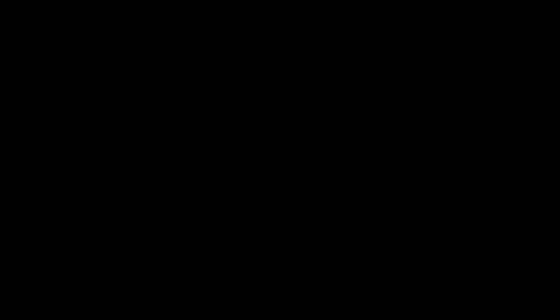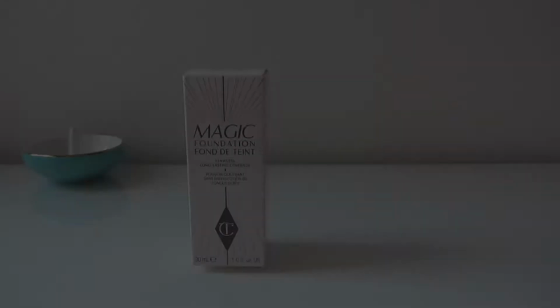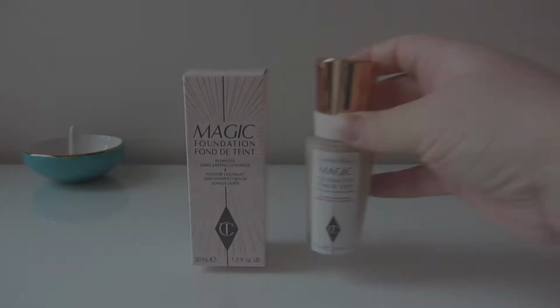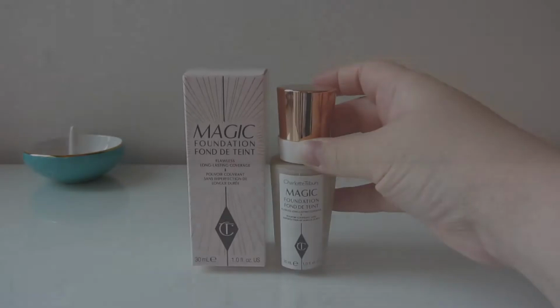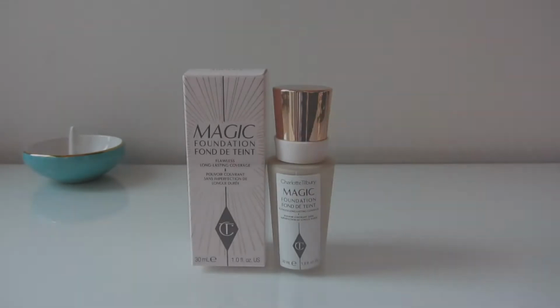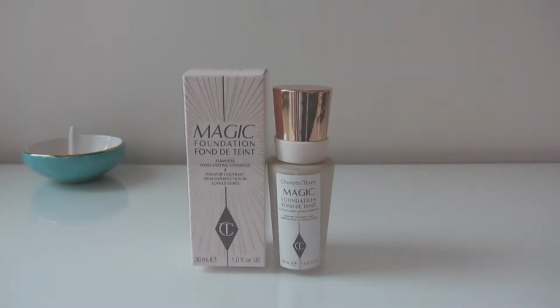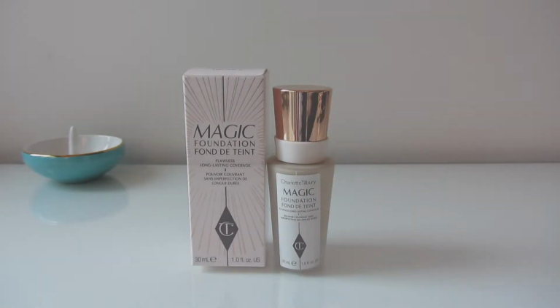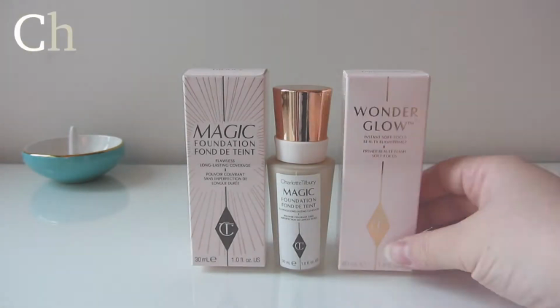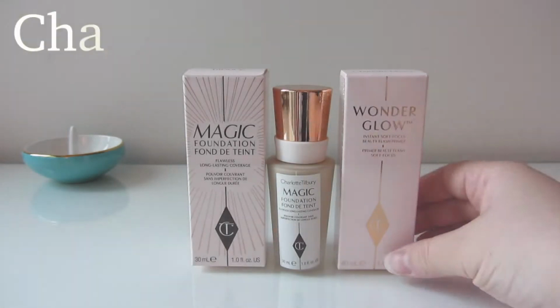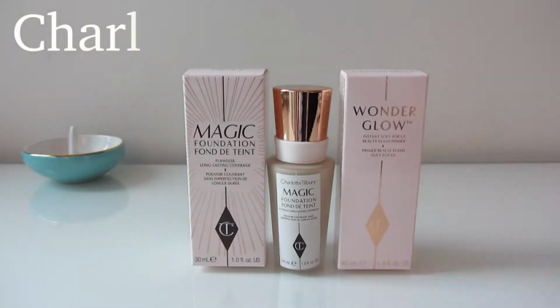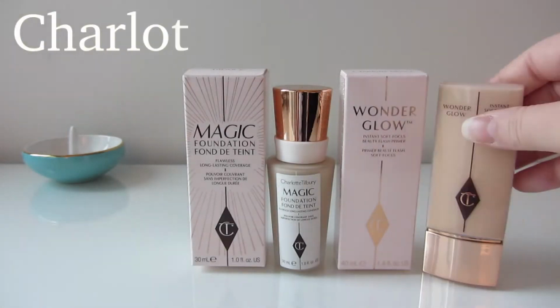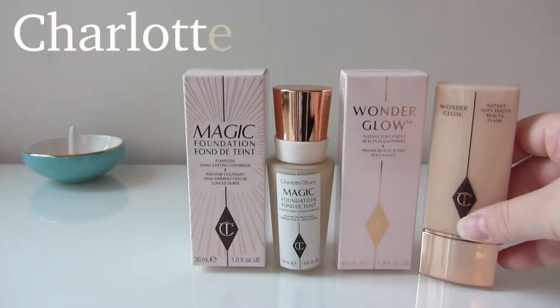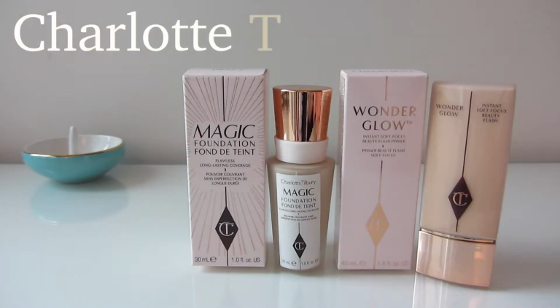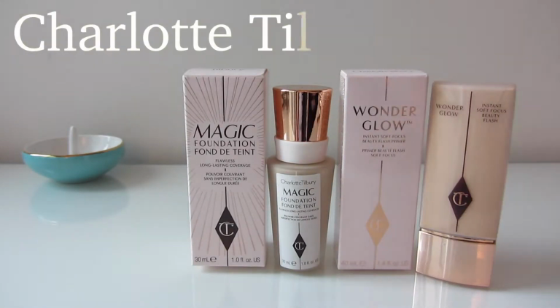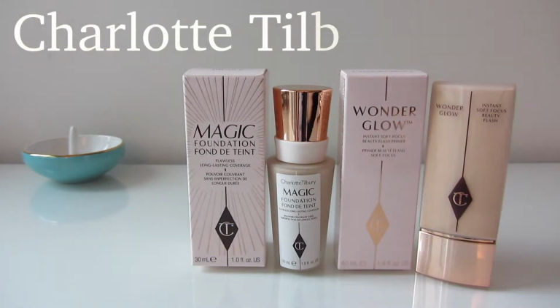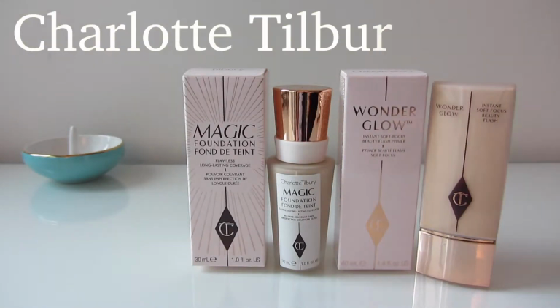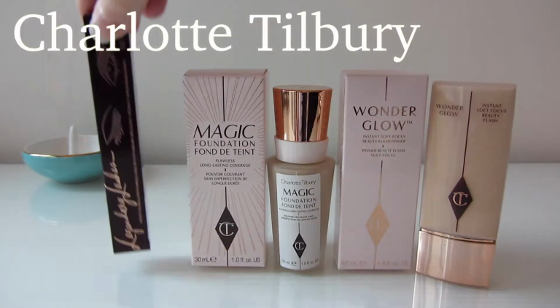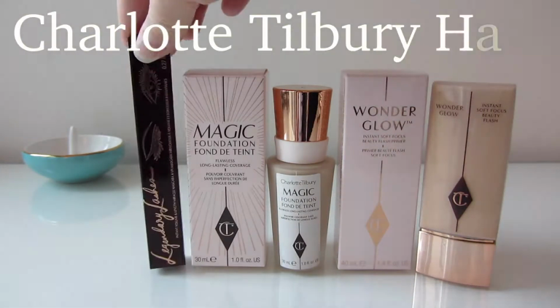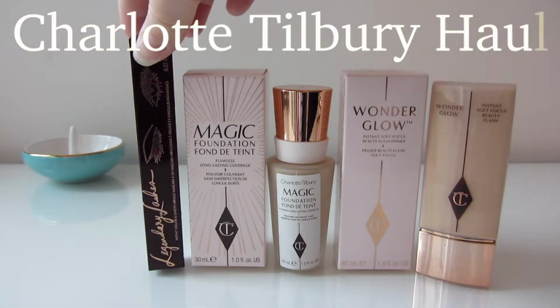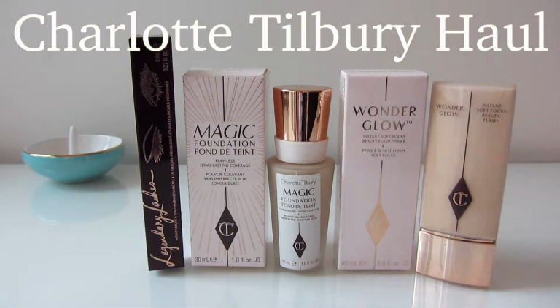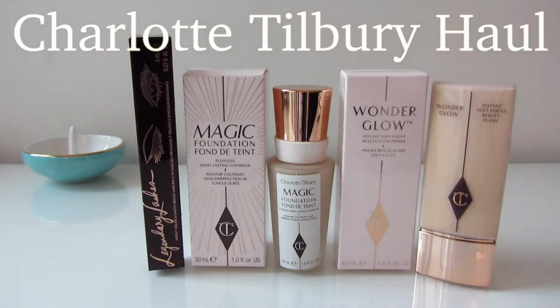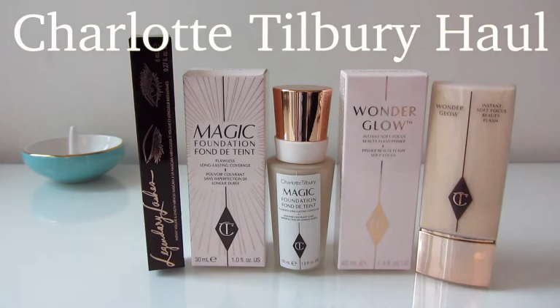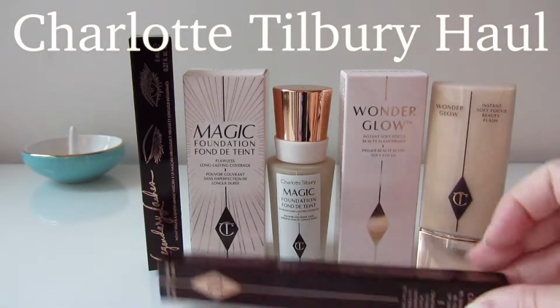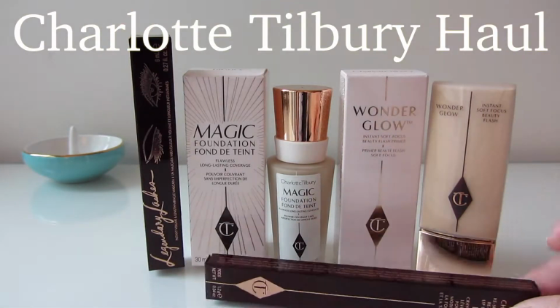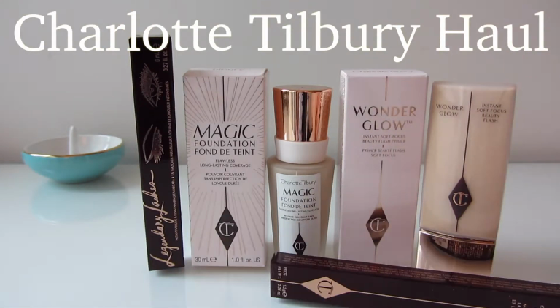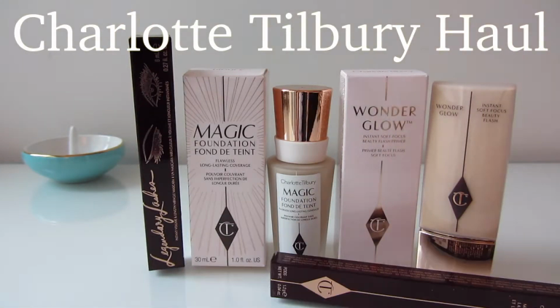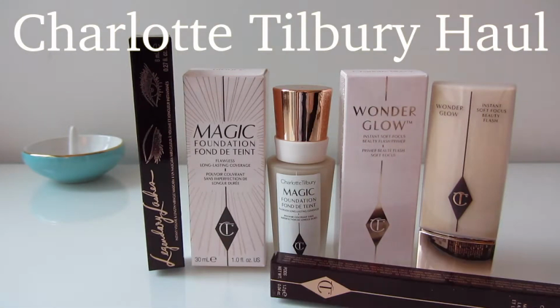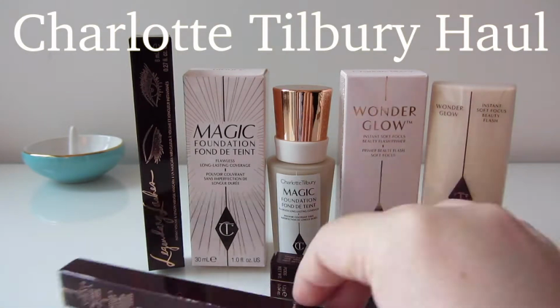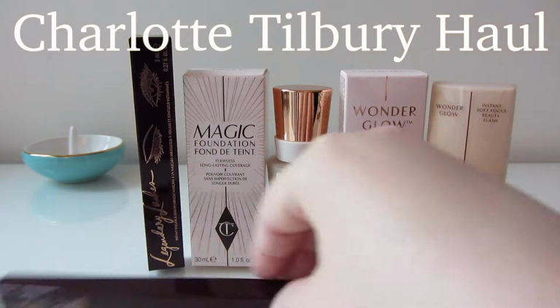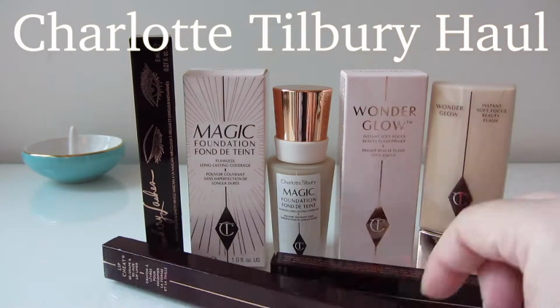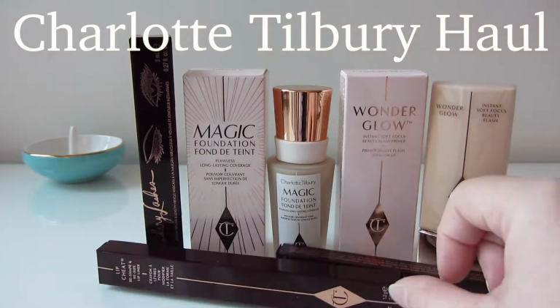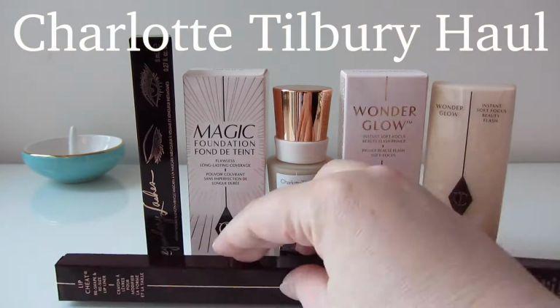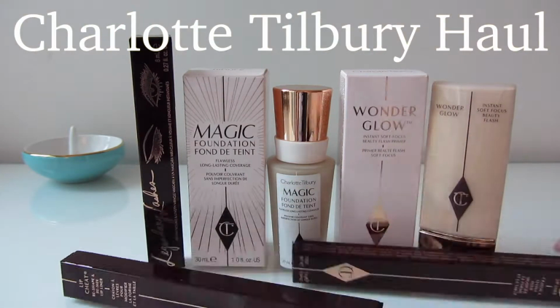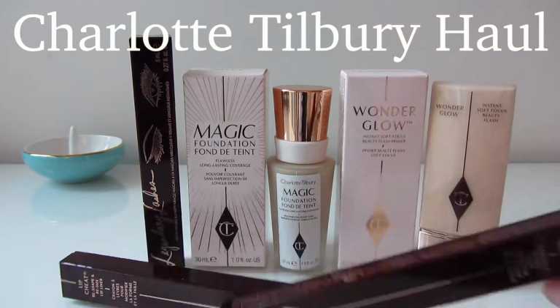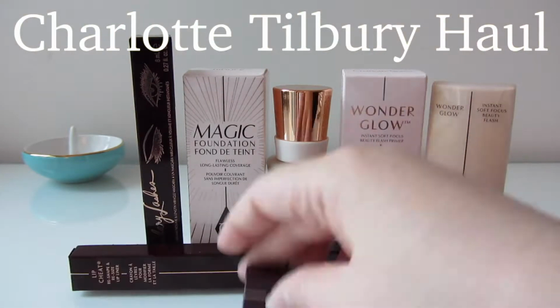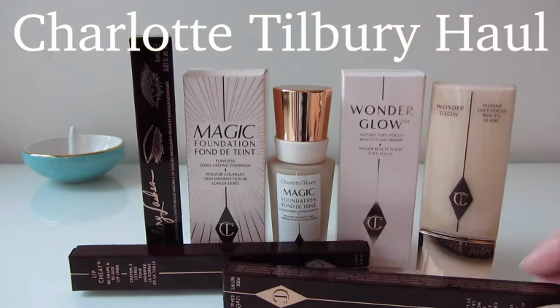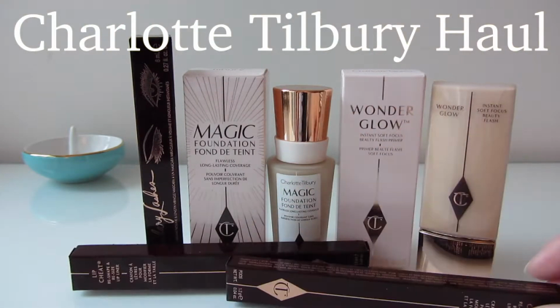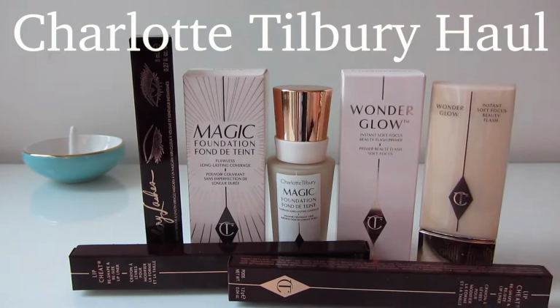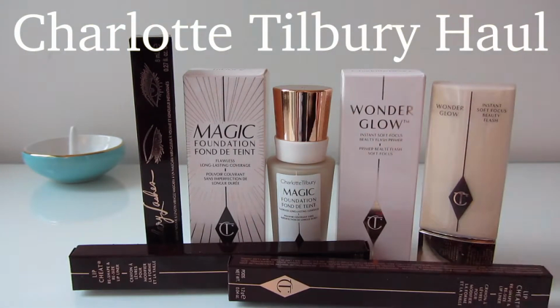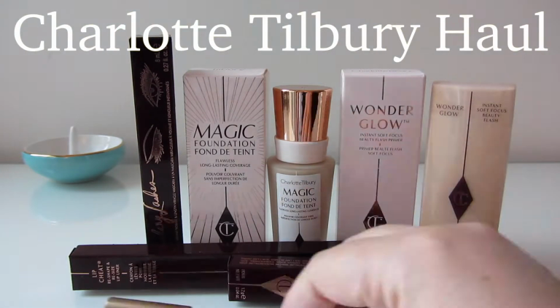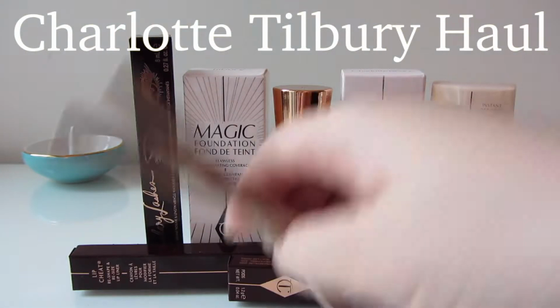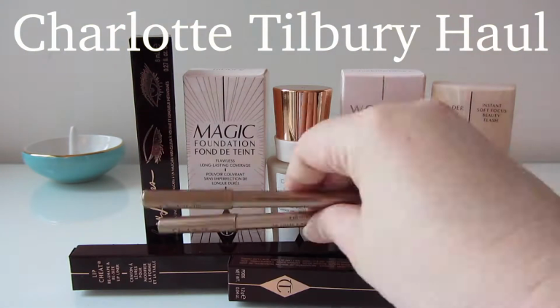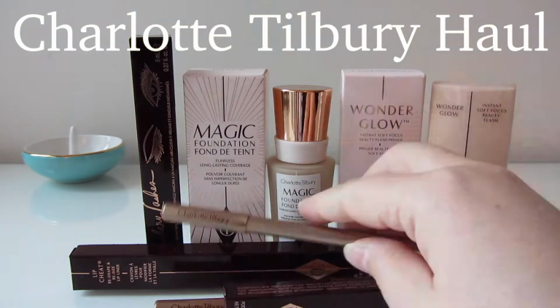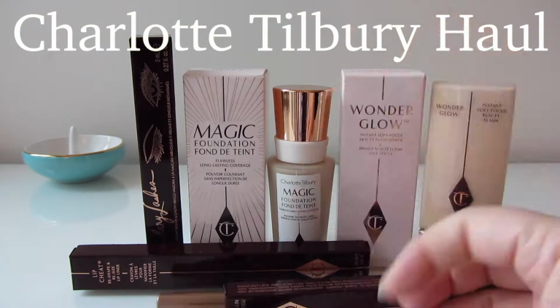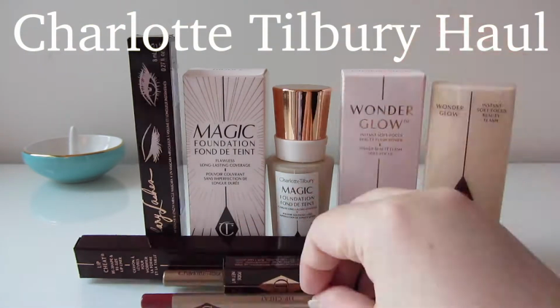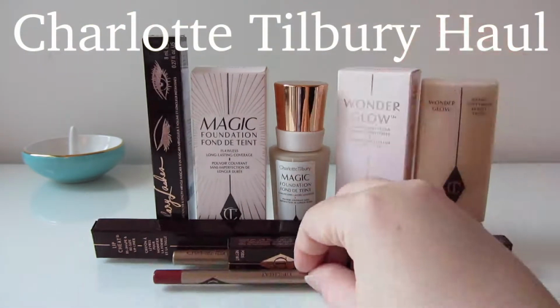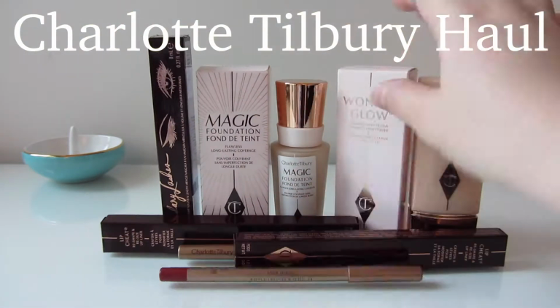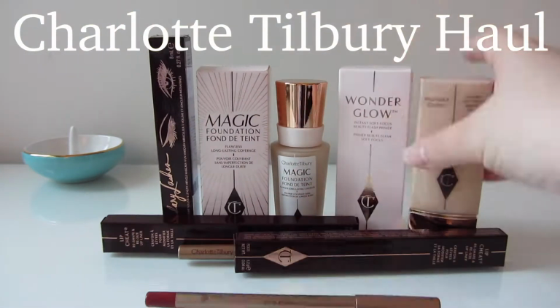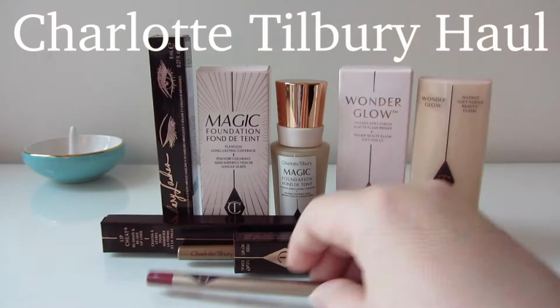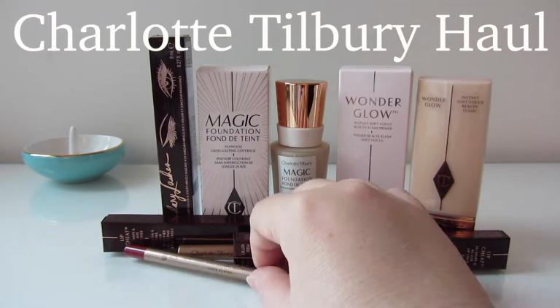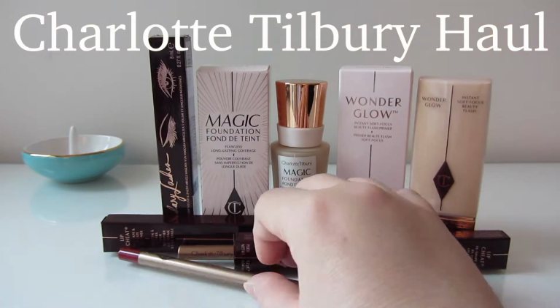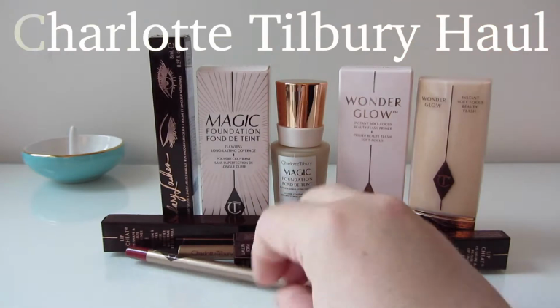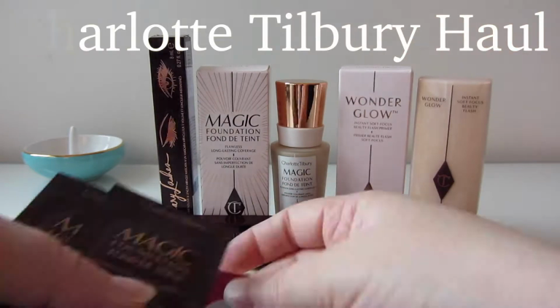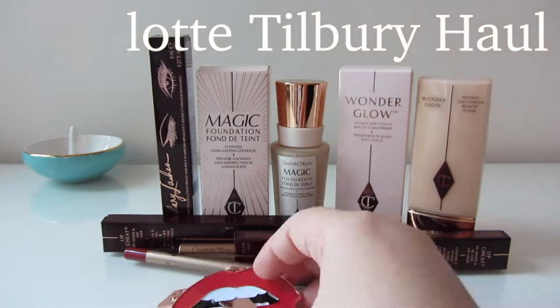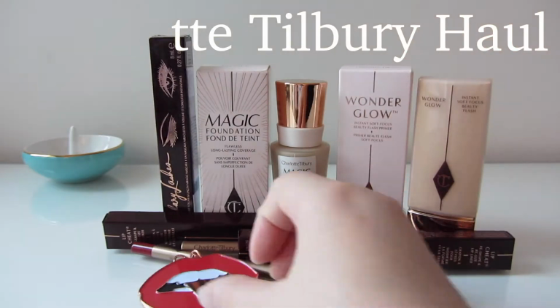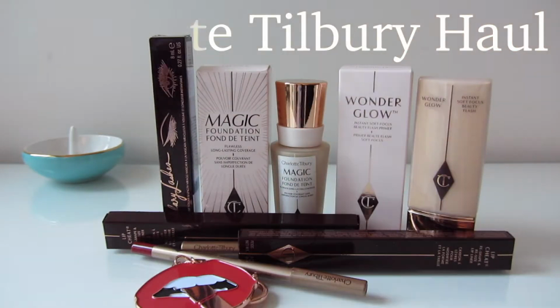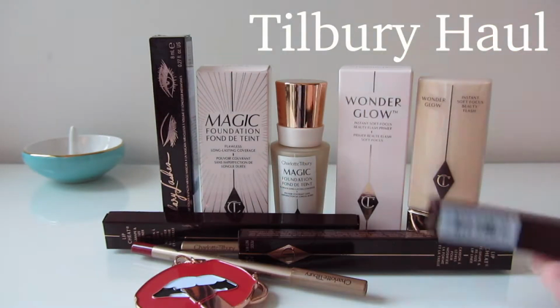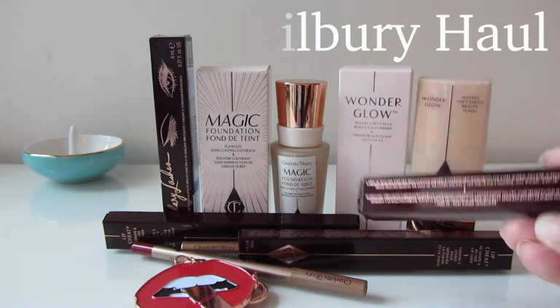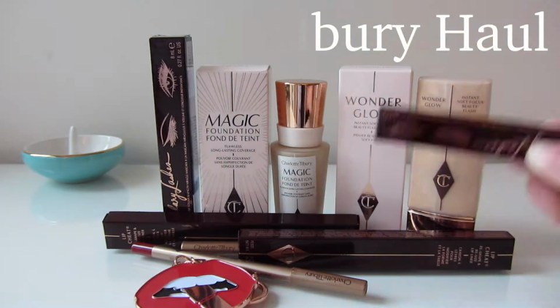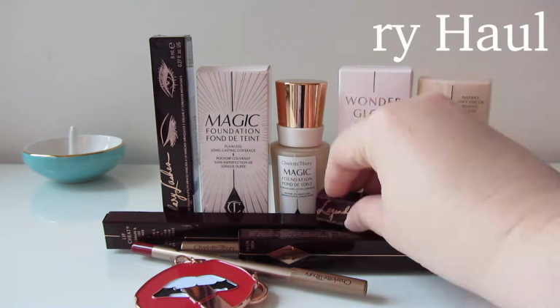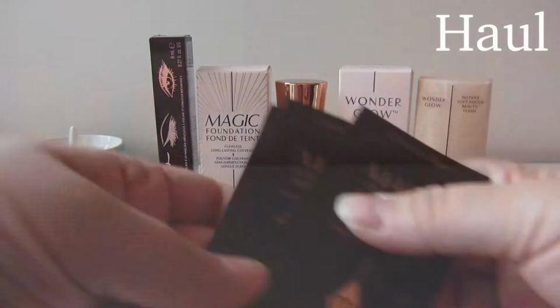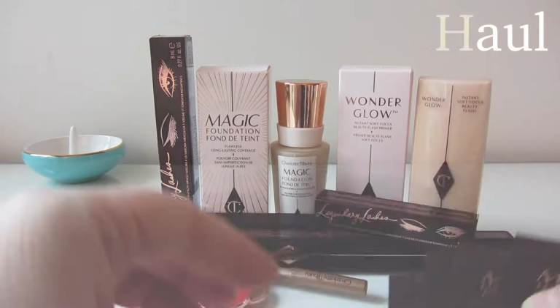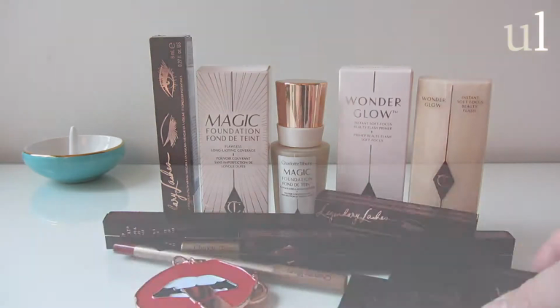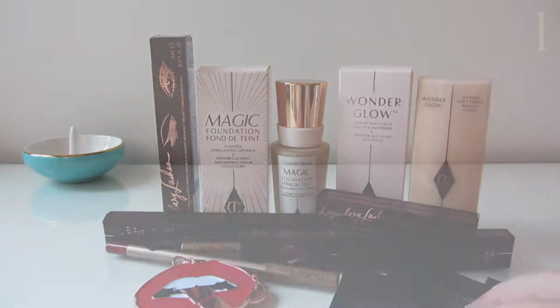Hi everyone! I've gone out and purchased some more Charlotte Tilbury products, so let me show you what I got this time.